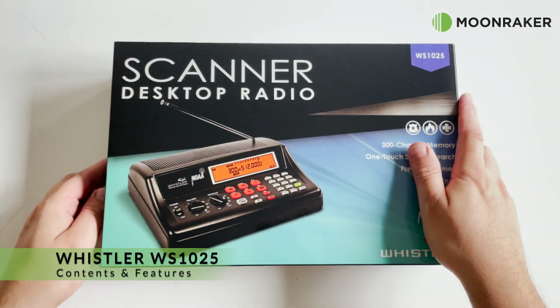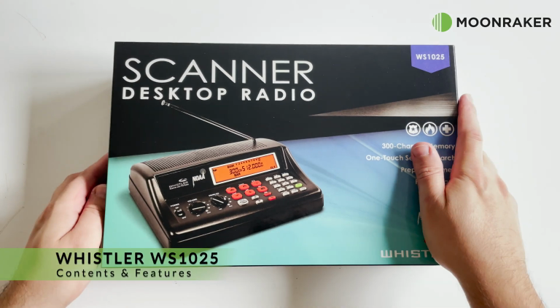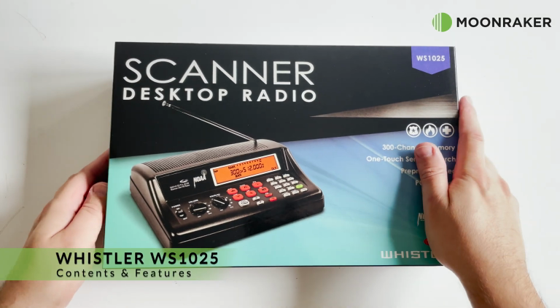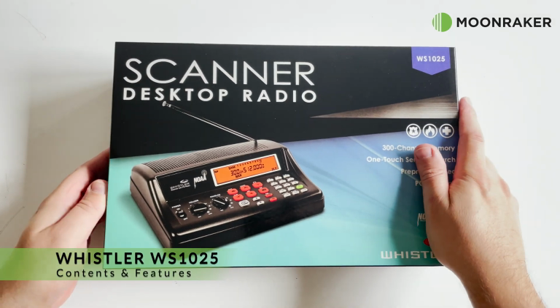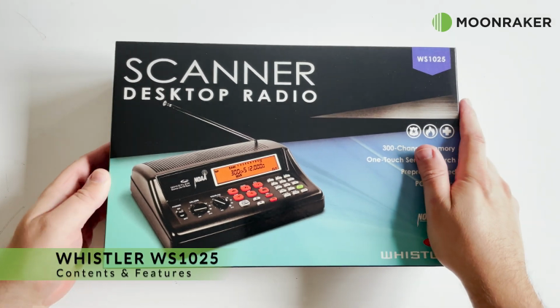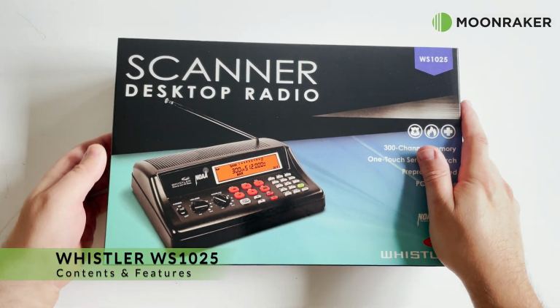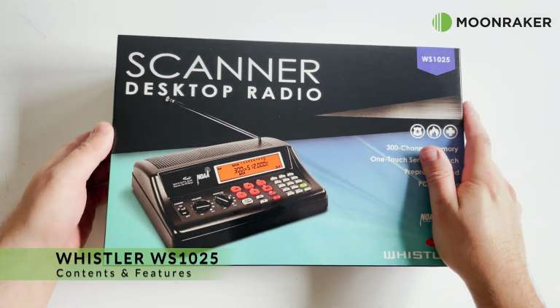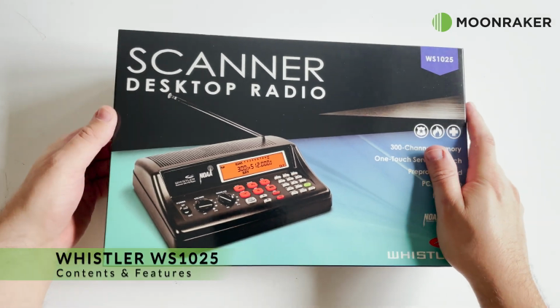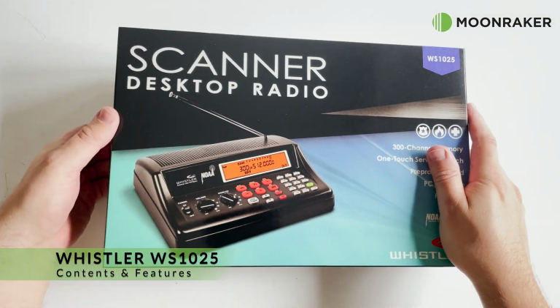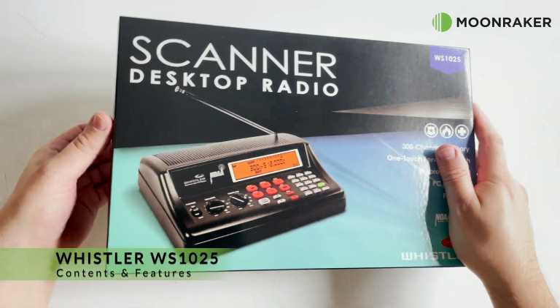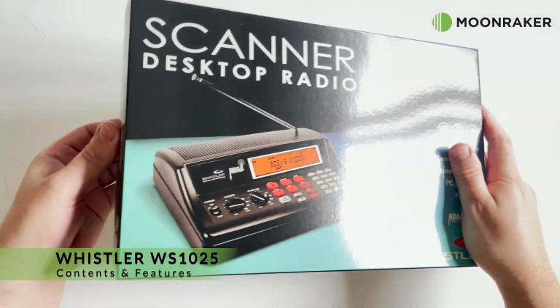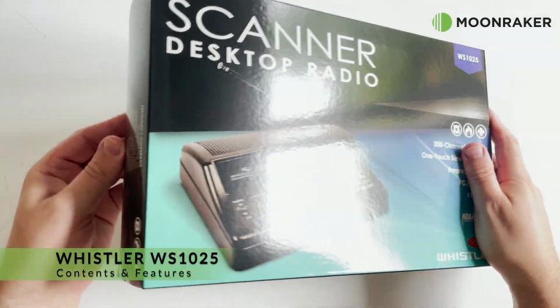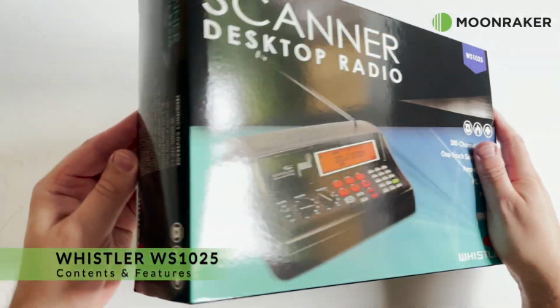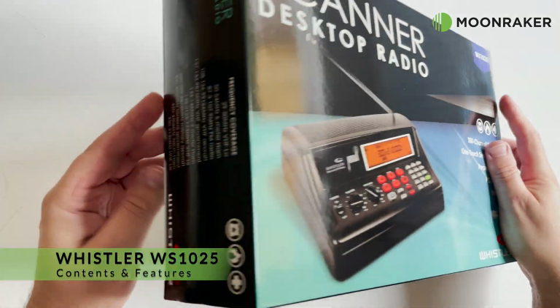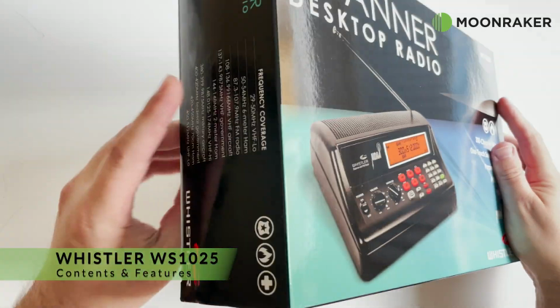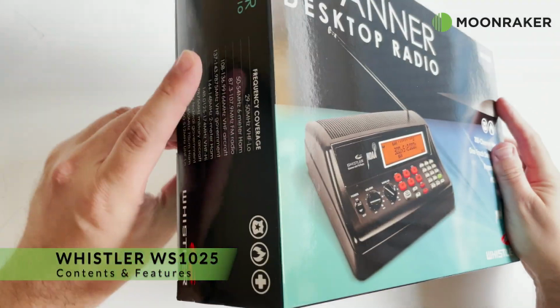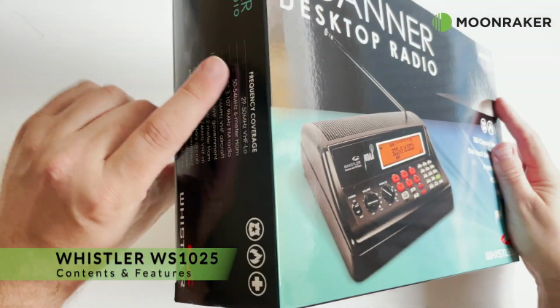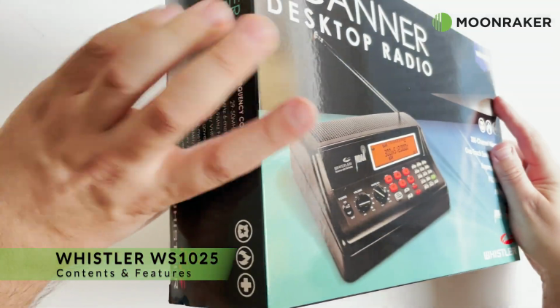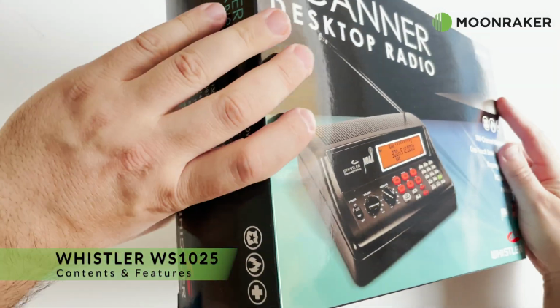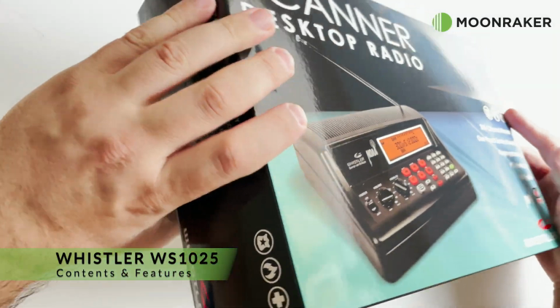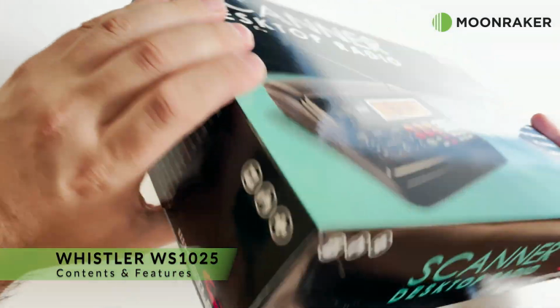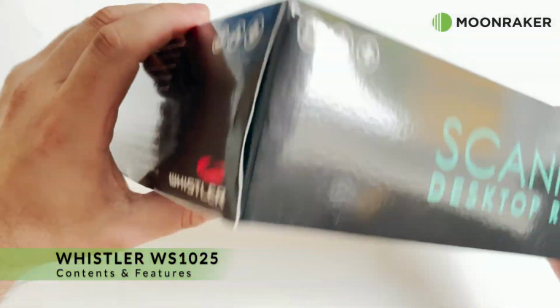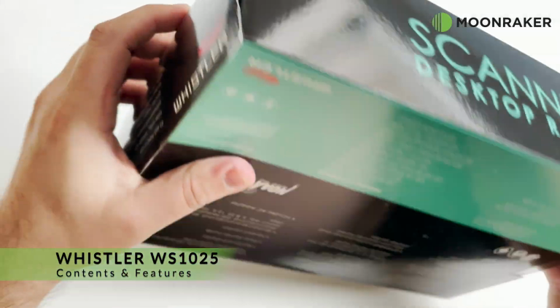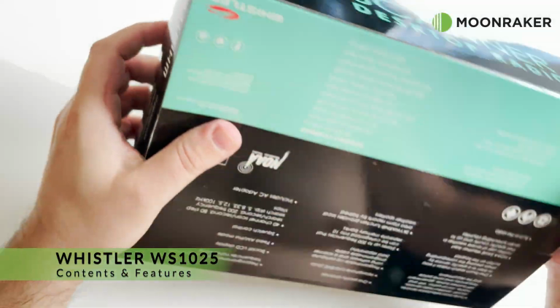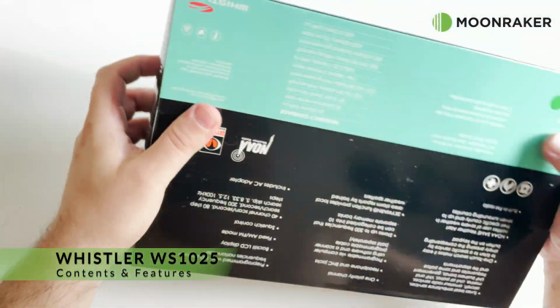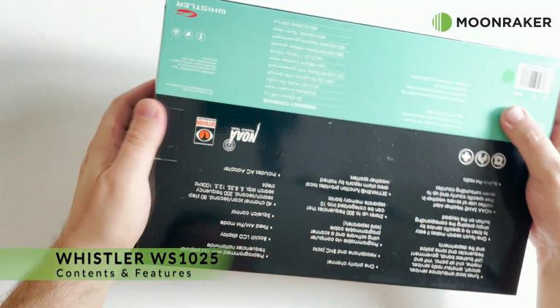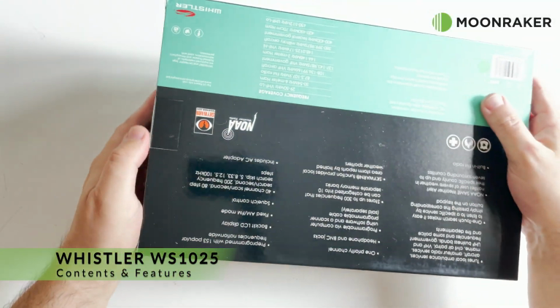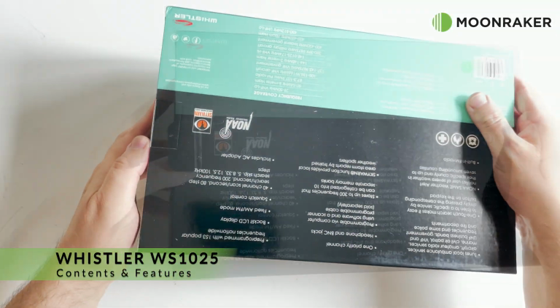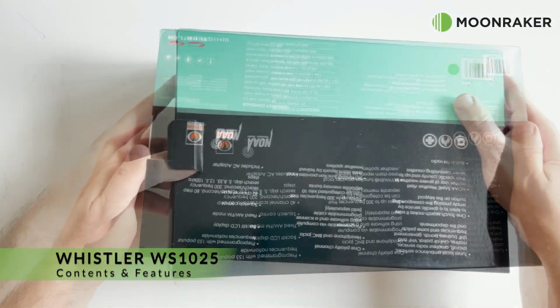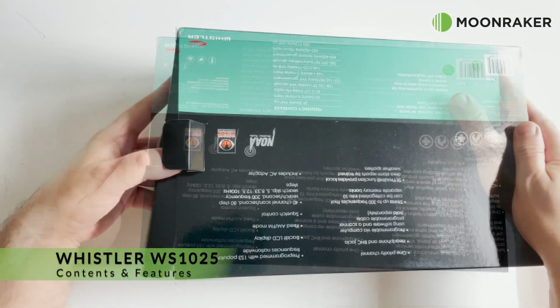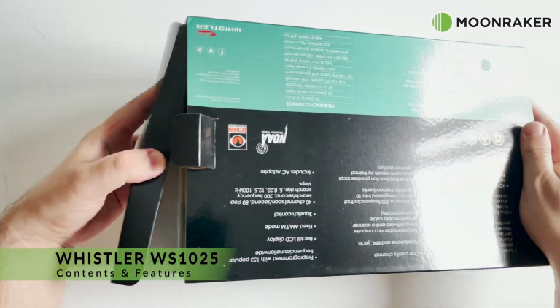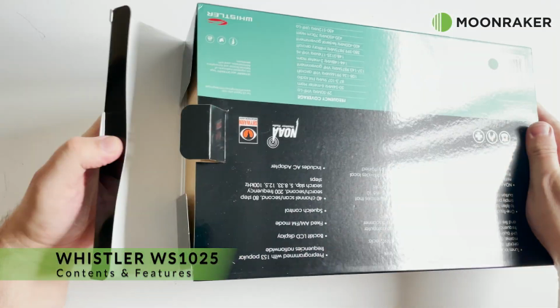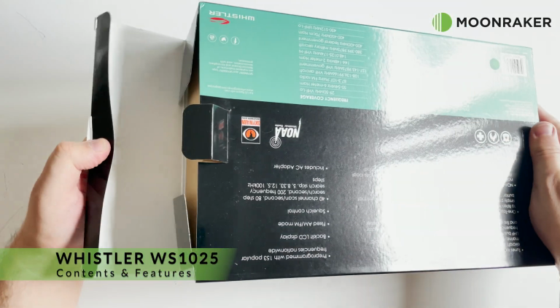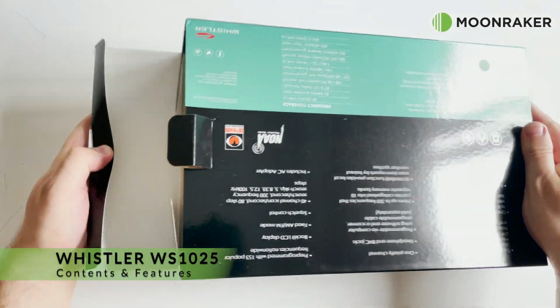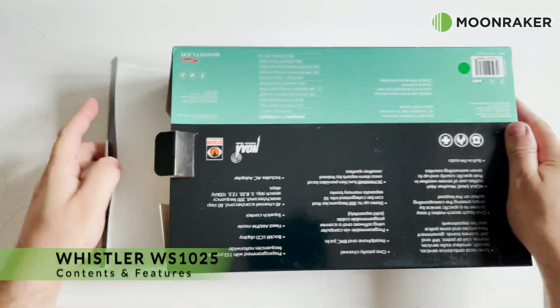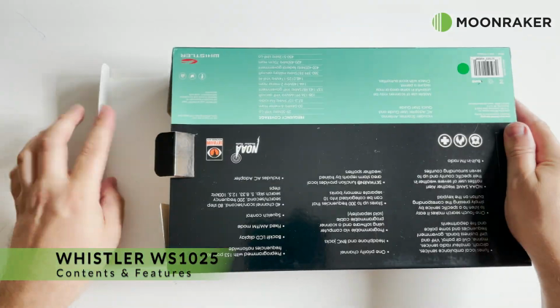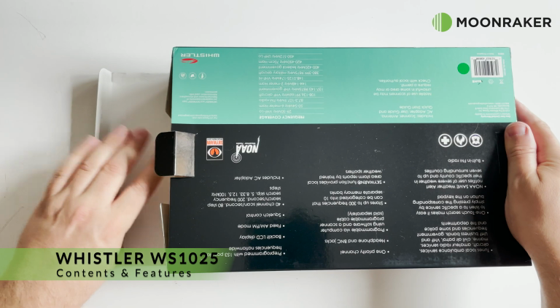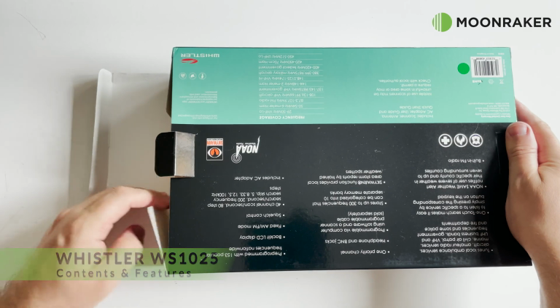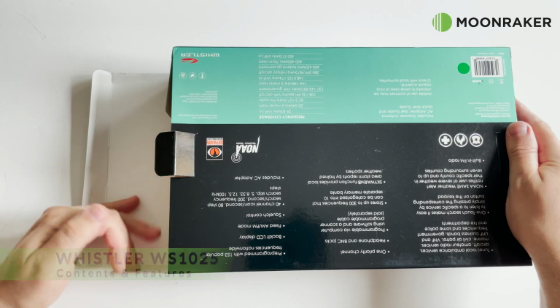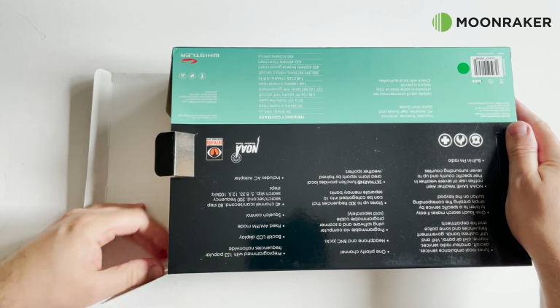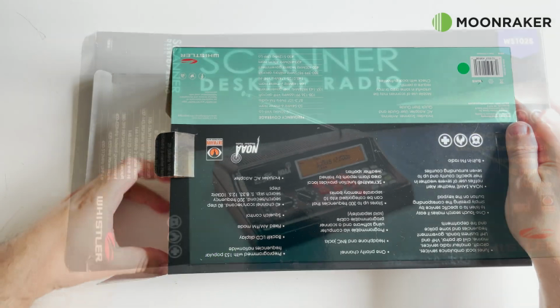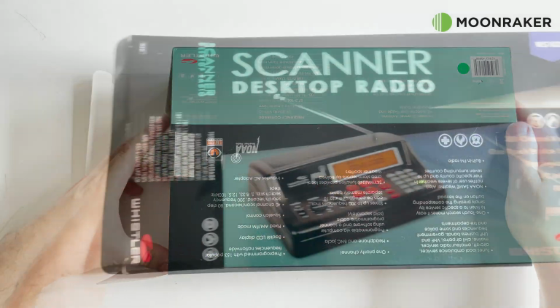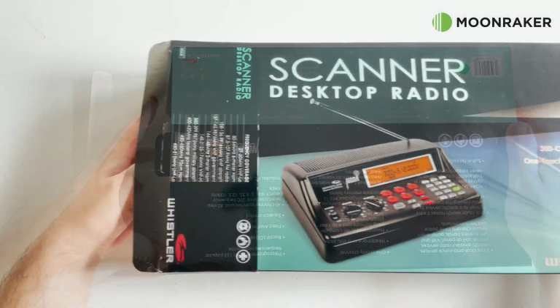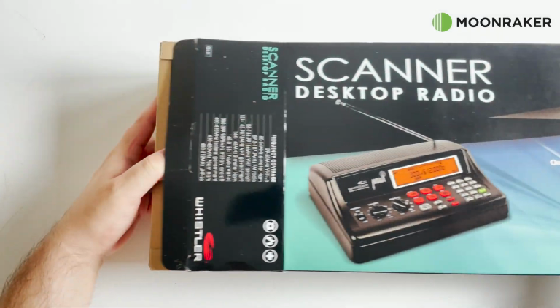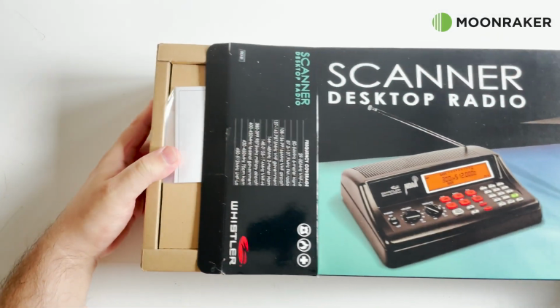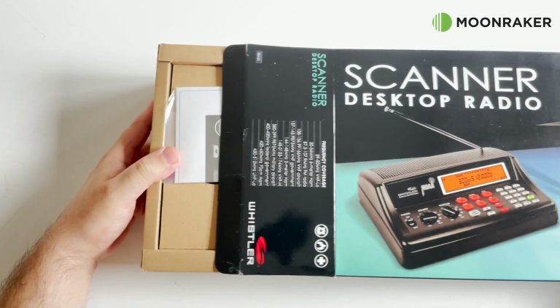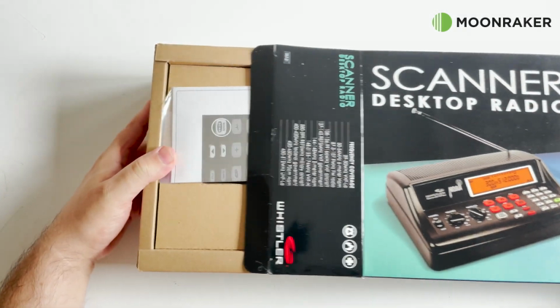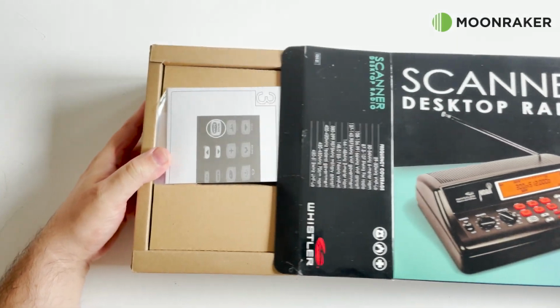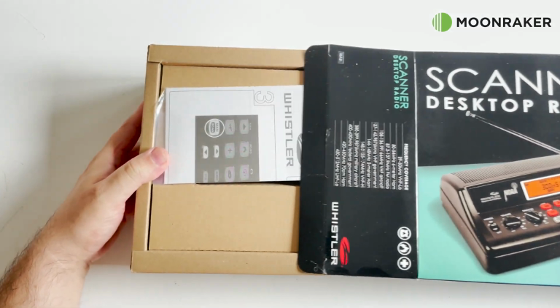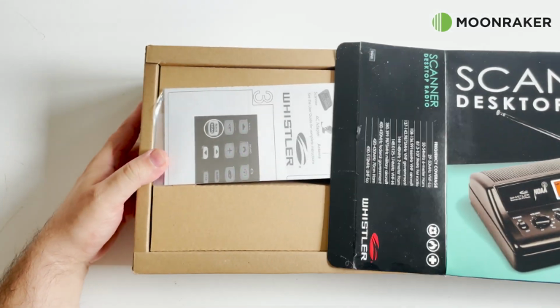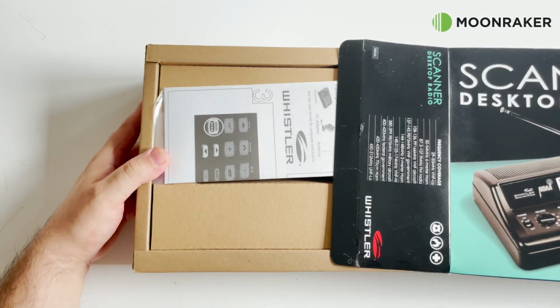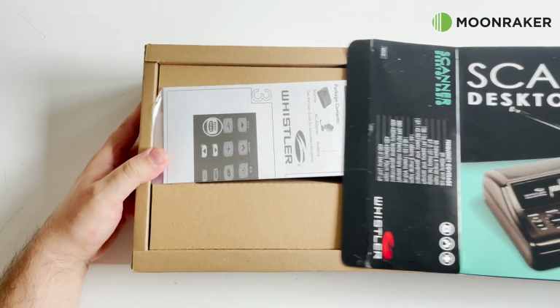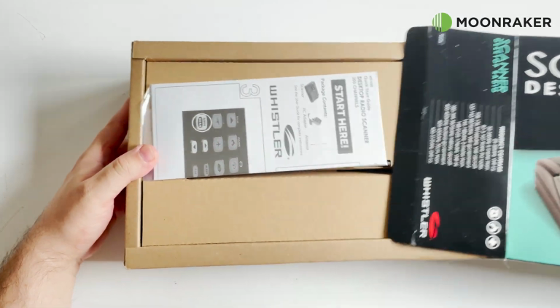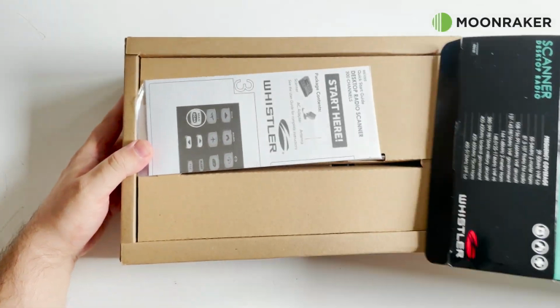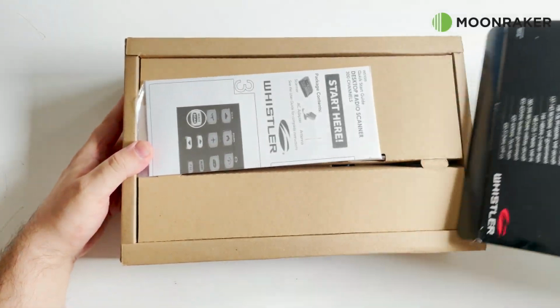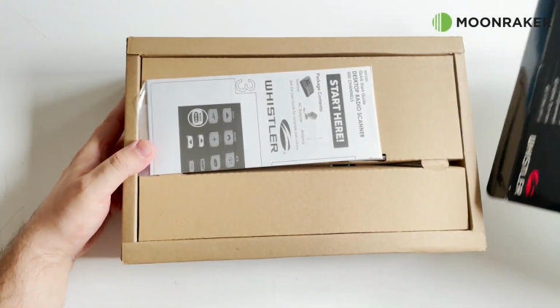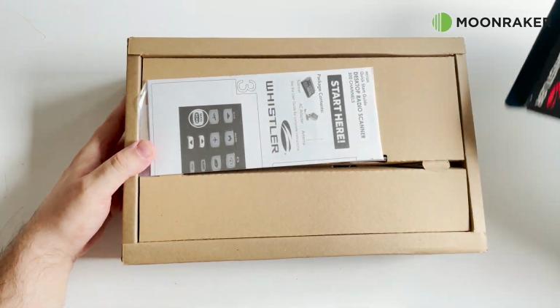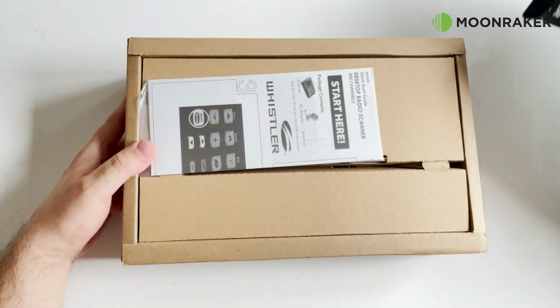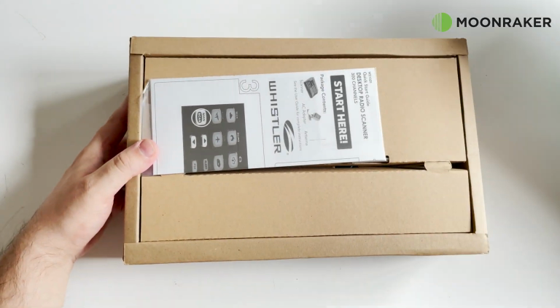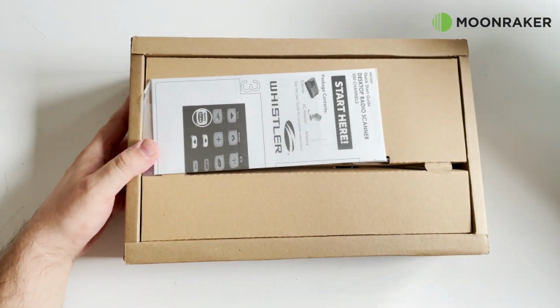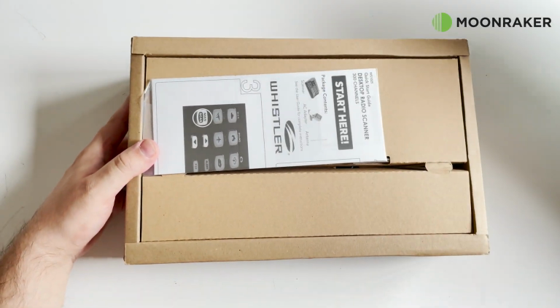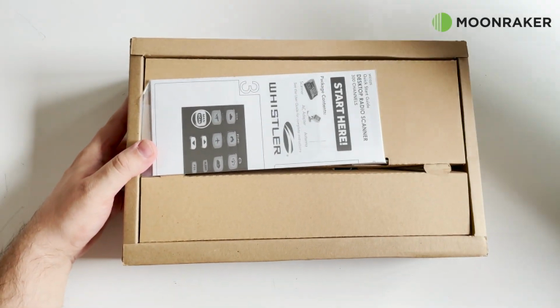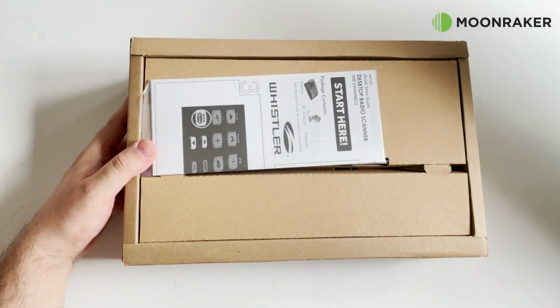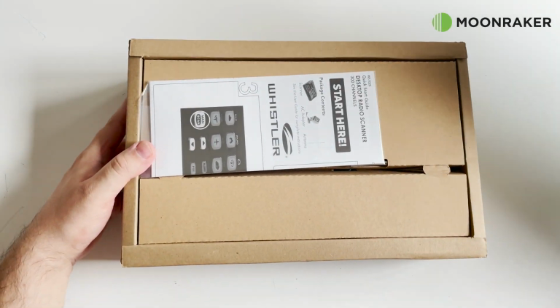The Whistler WS1025, available from MoonMaker, is an analog desktop scanner with 300 memory channels available.